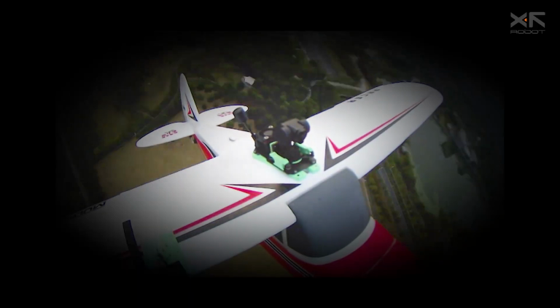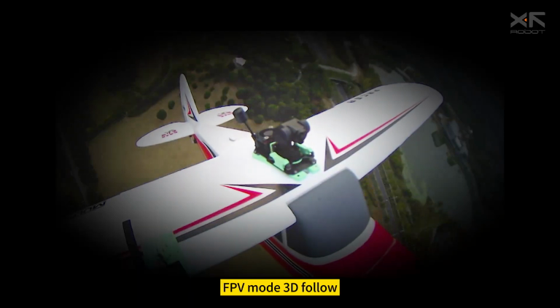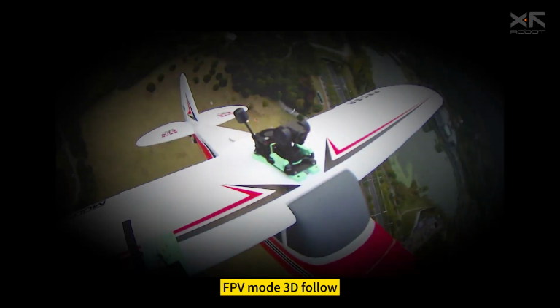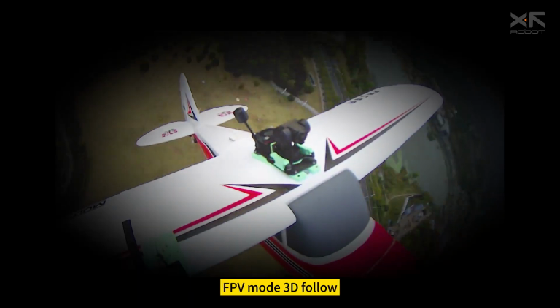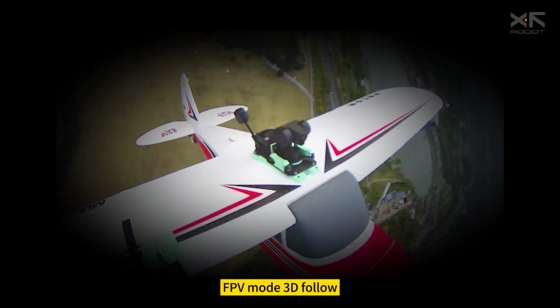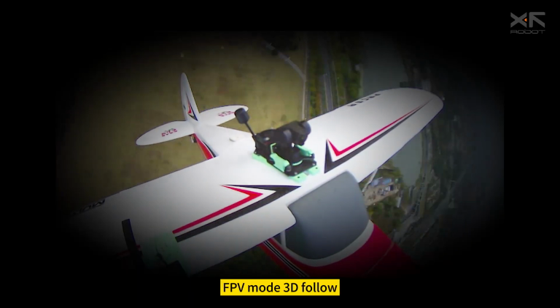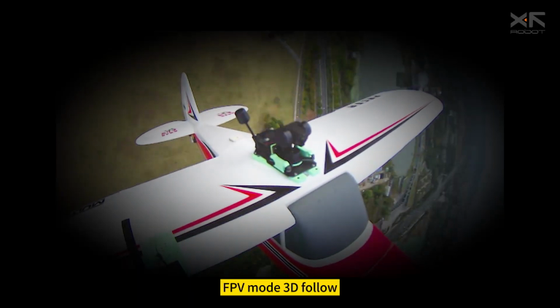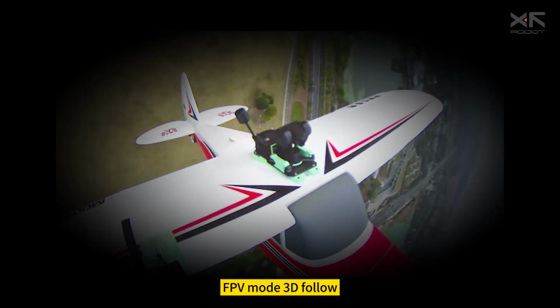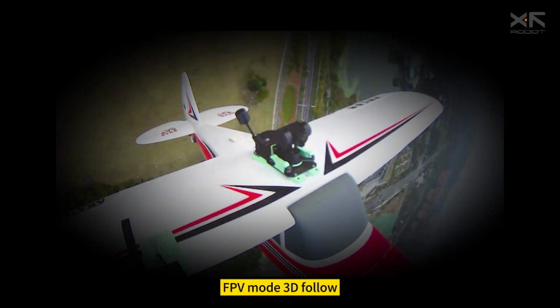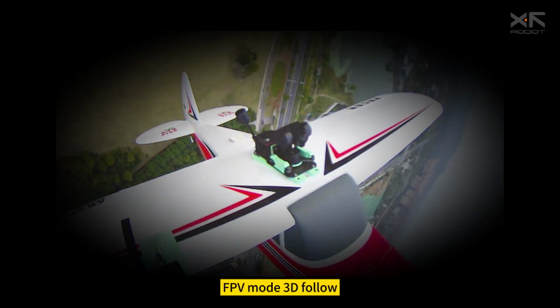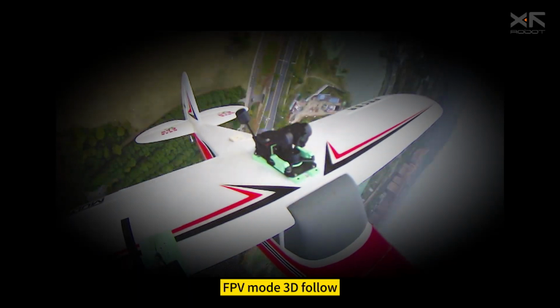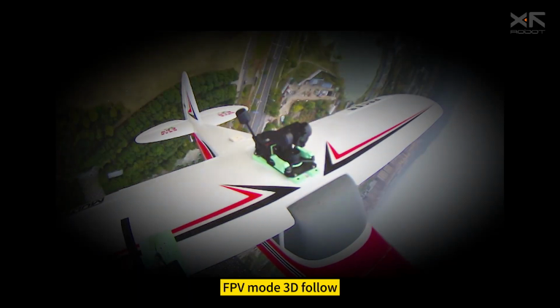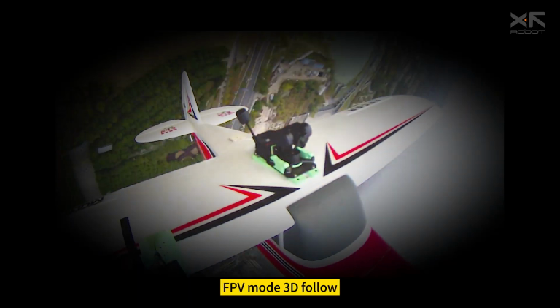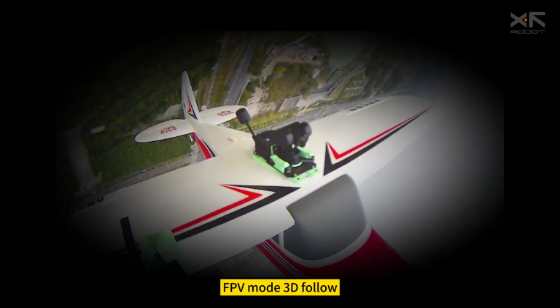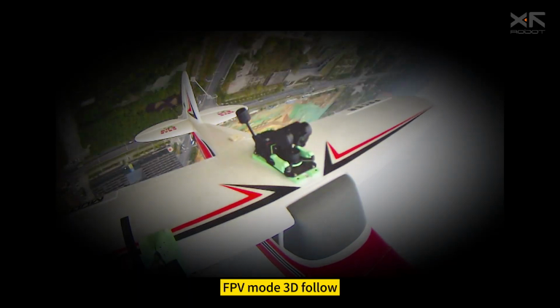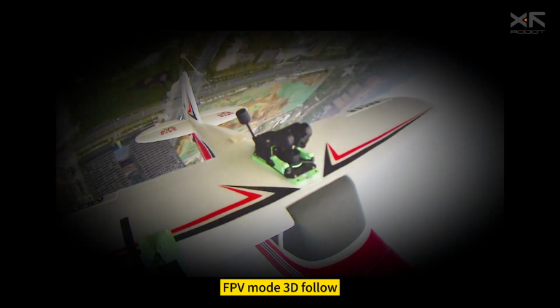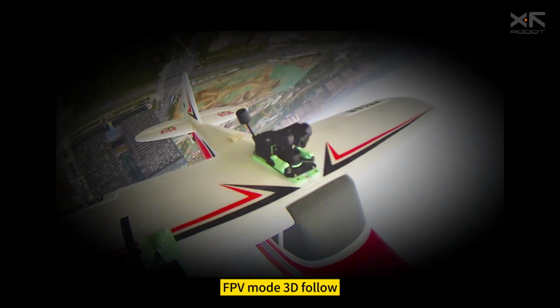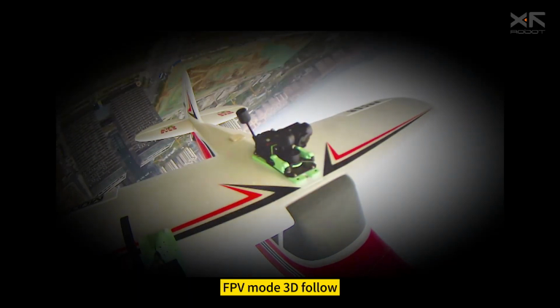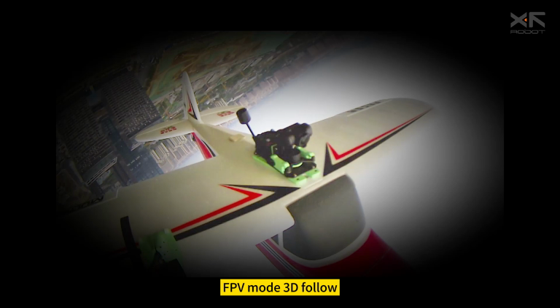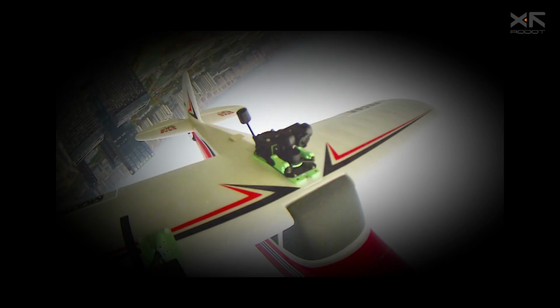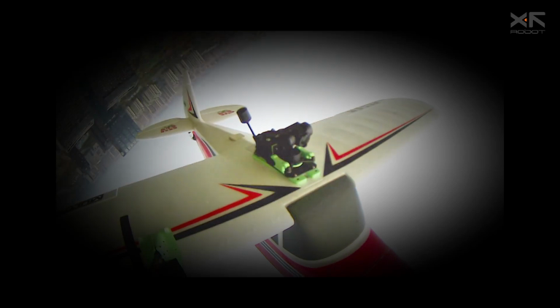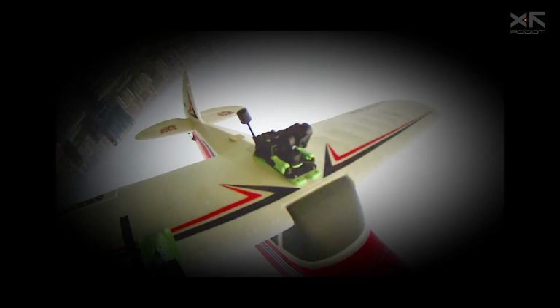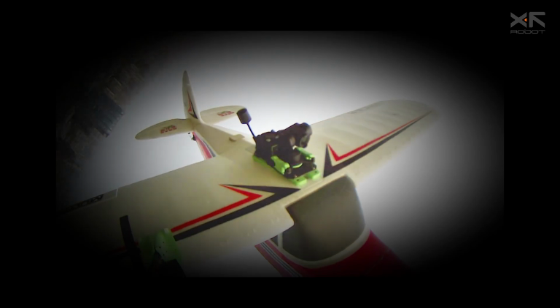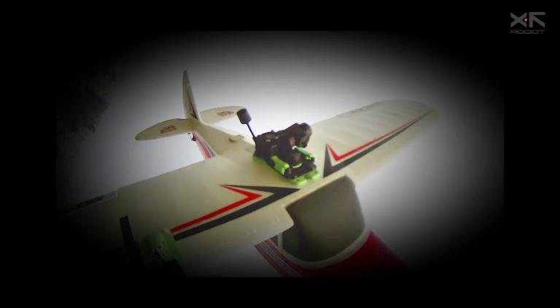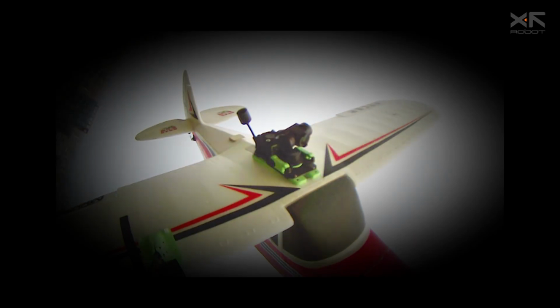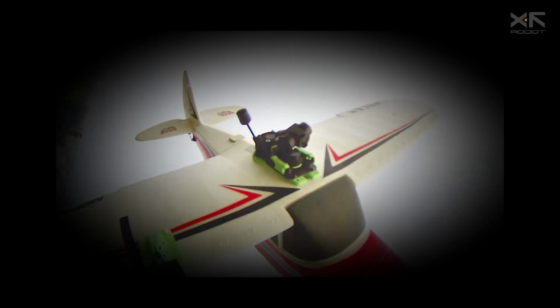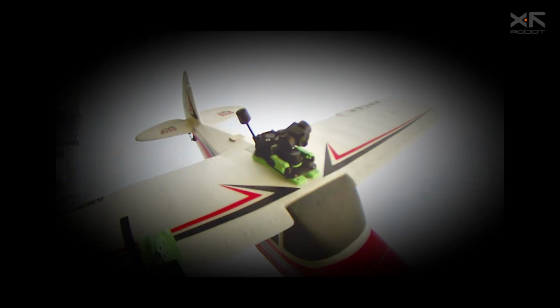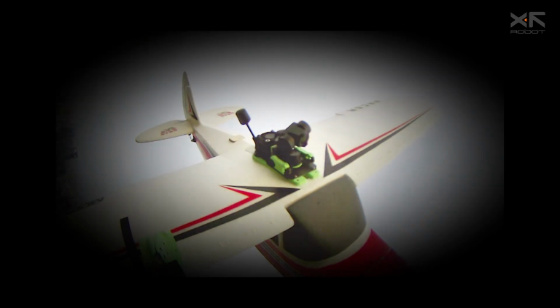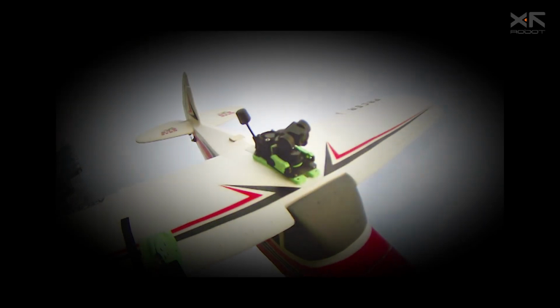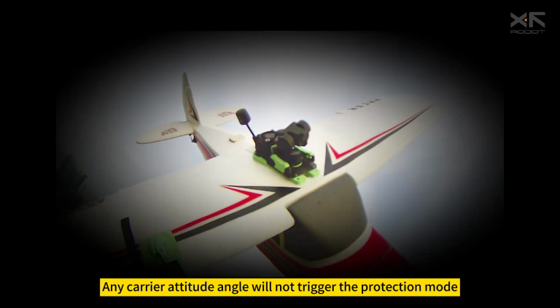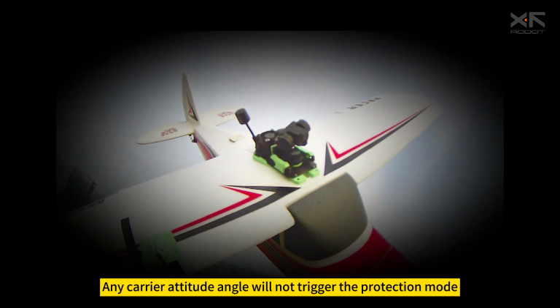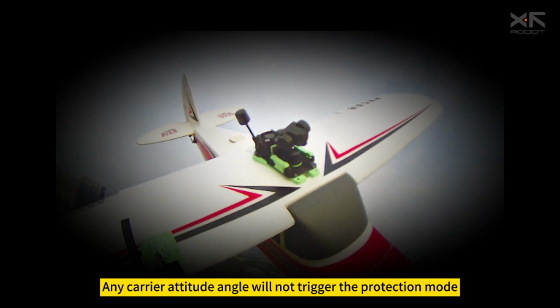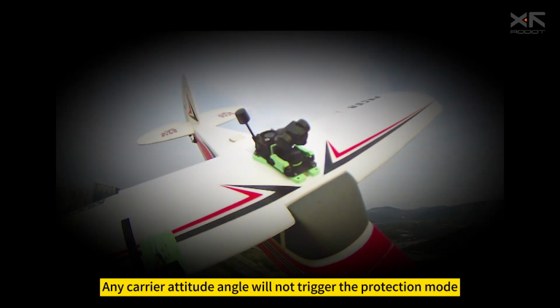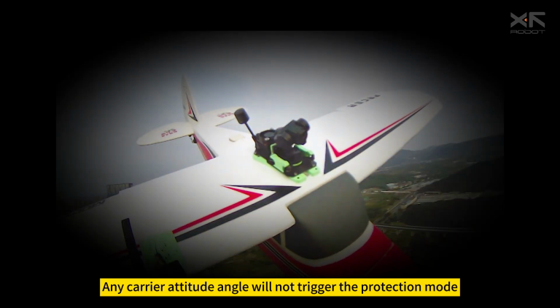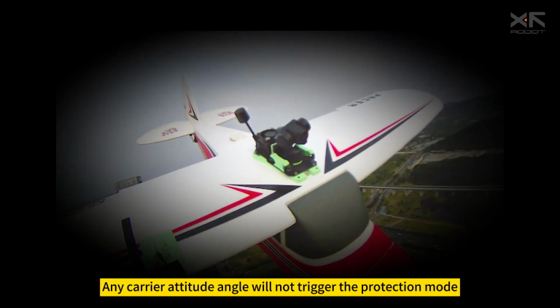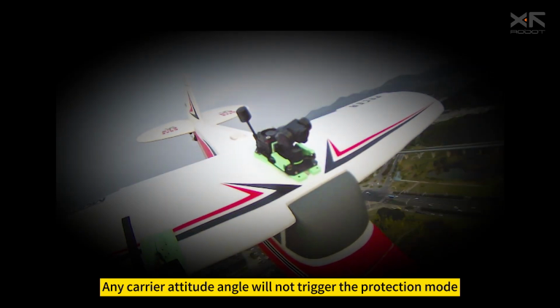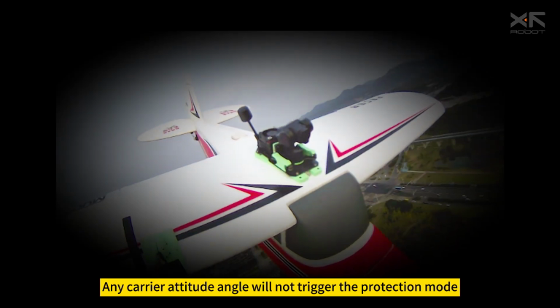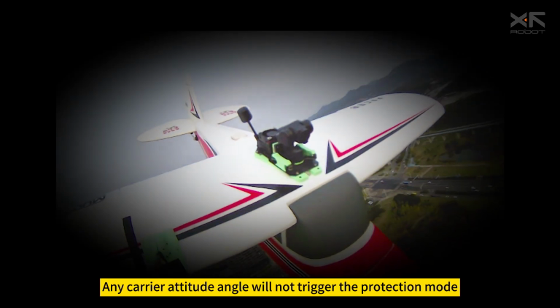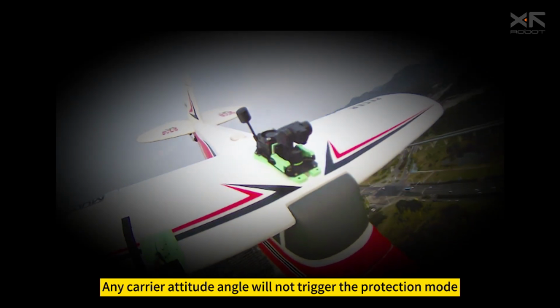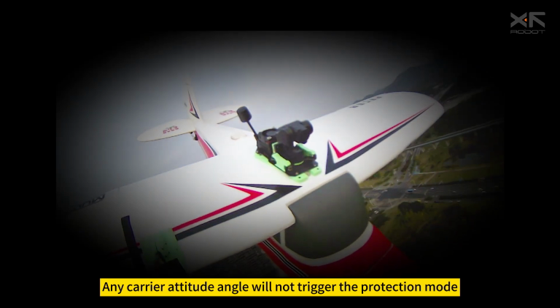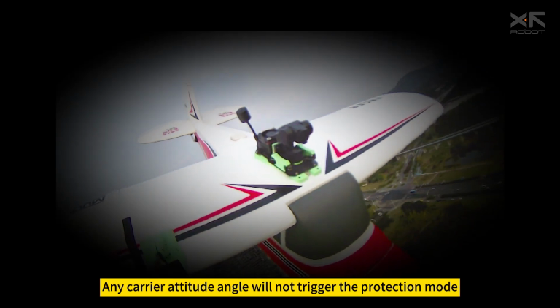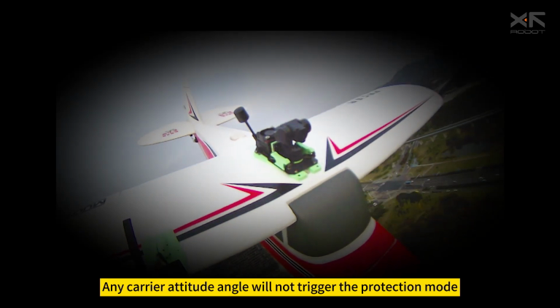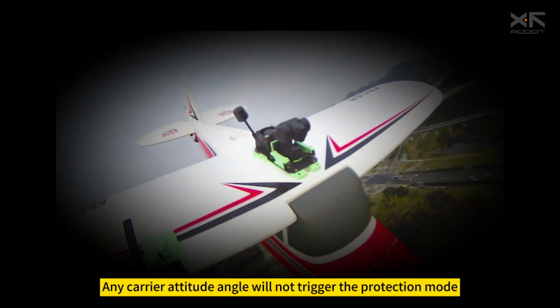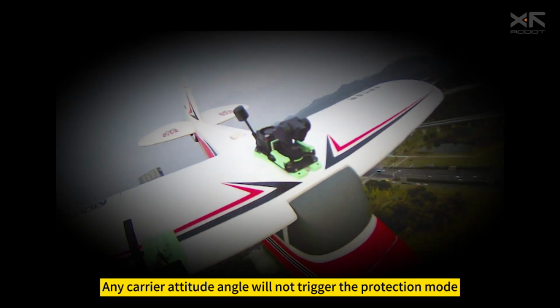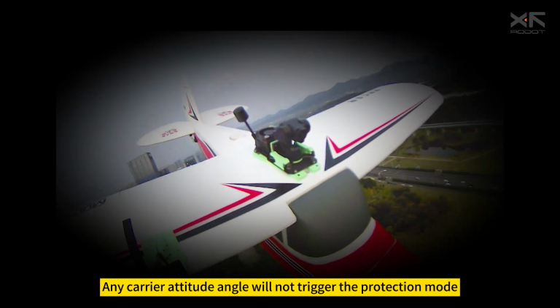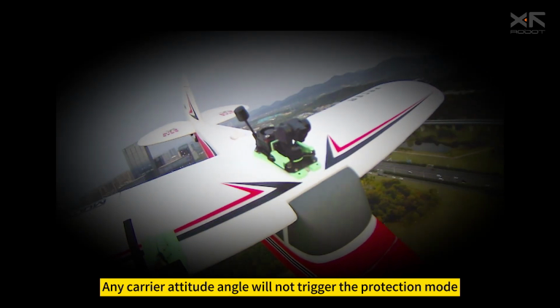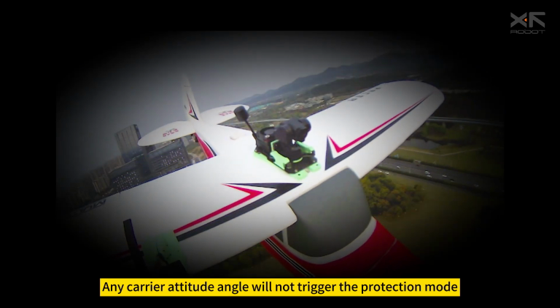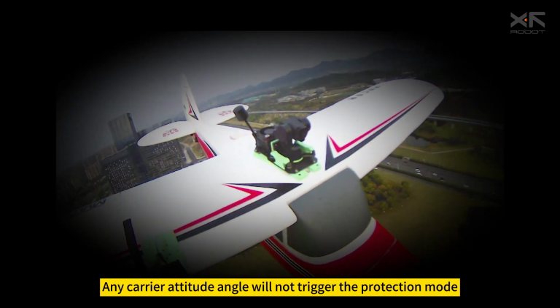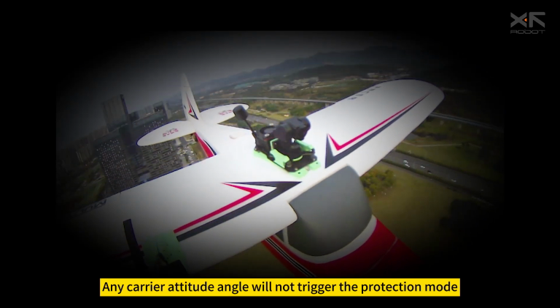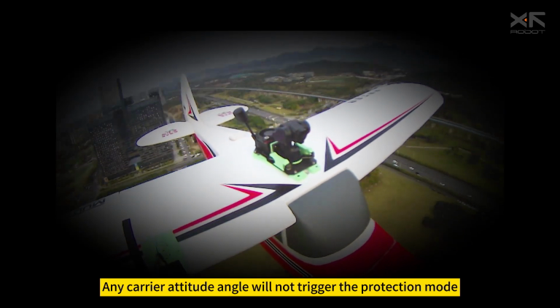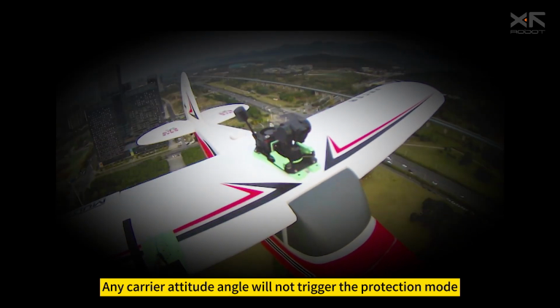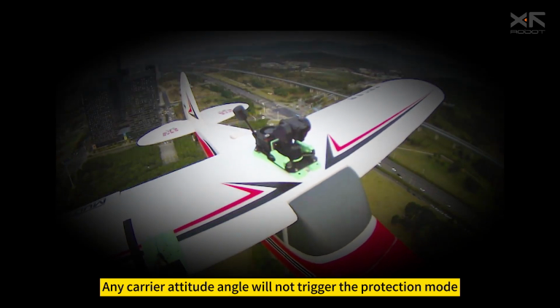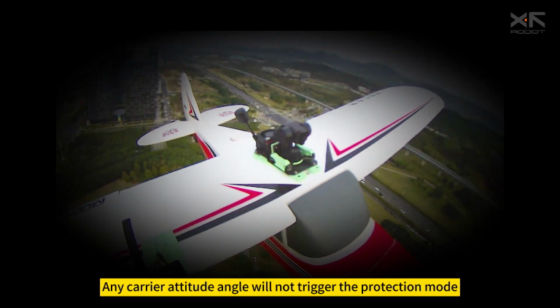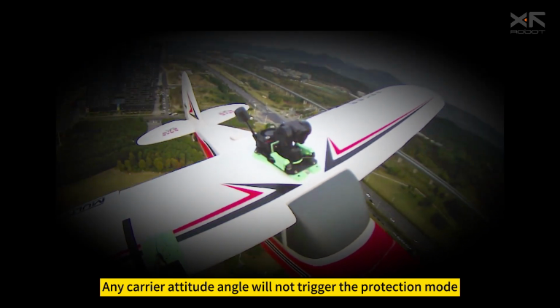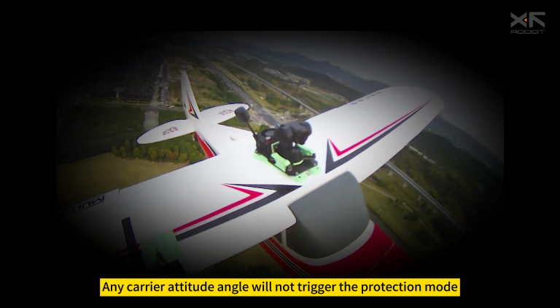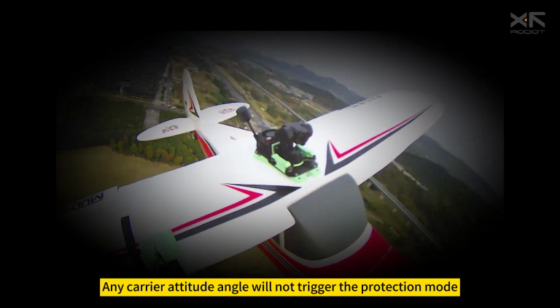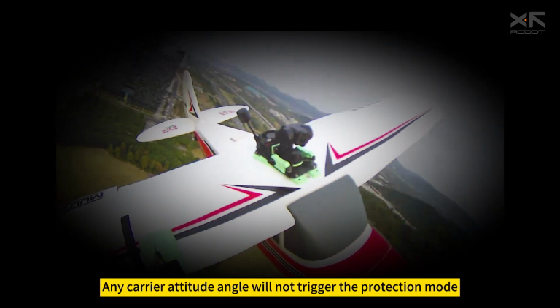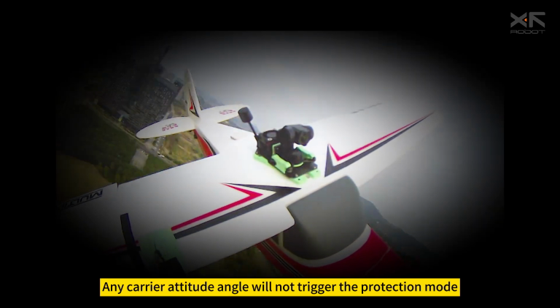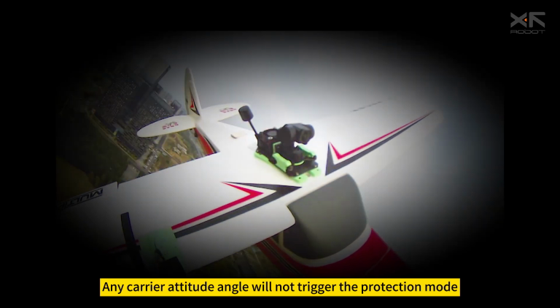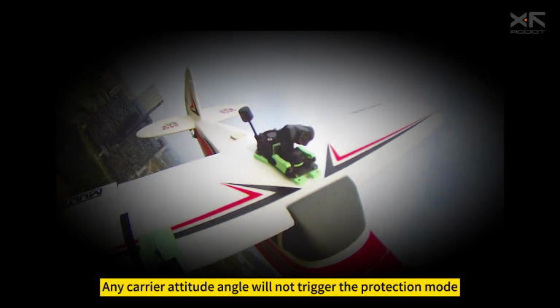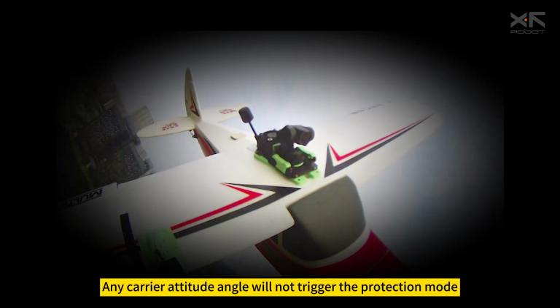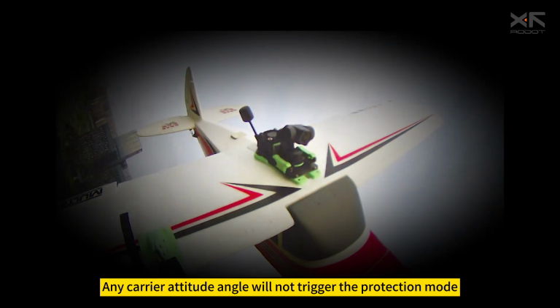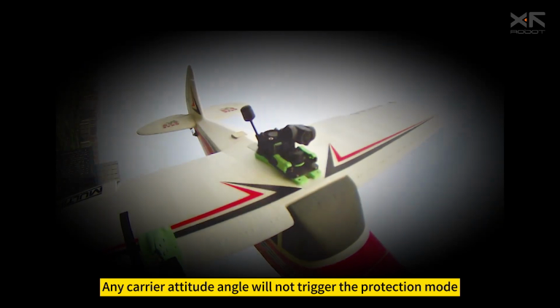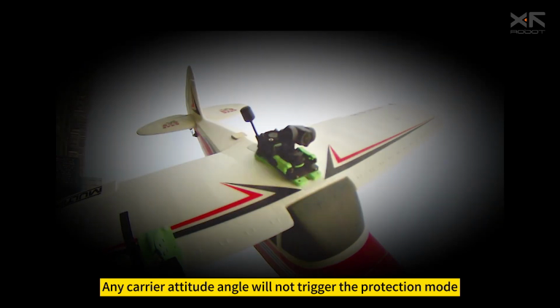In FPV mode 3, any carrier attitude angle will not trigger the protection mode.